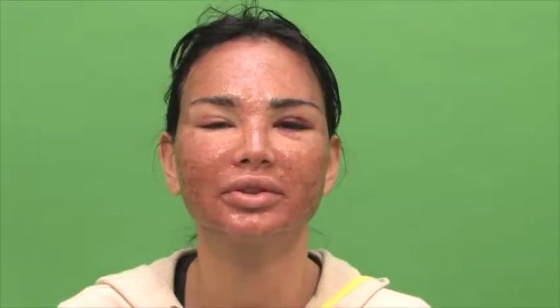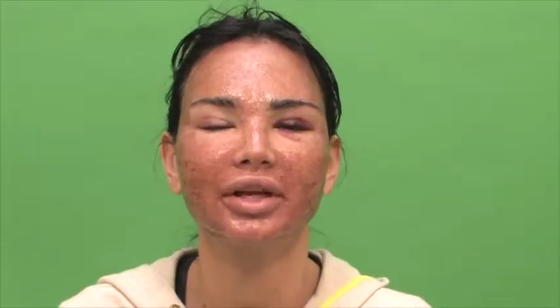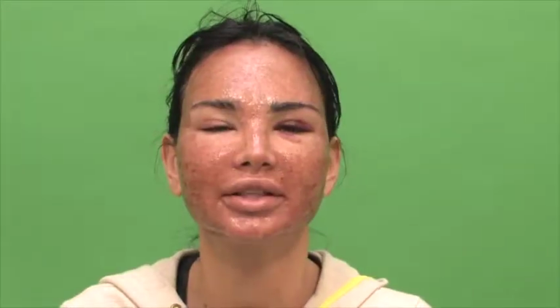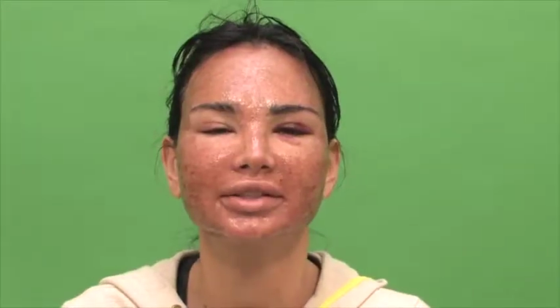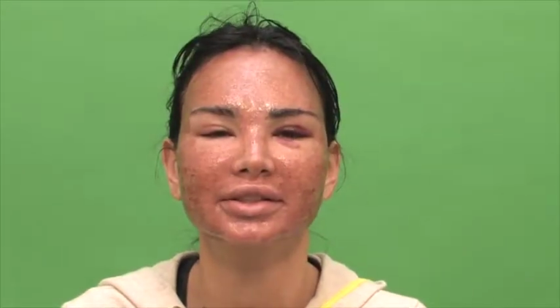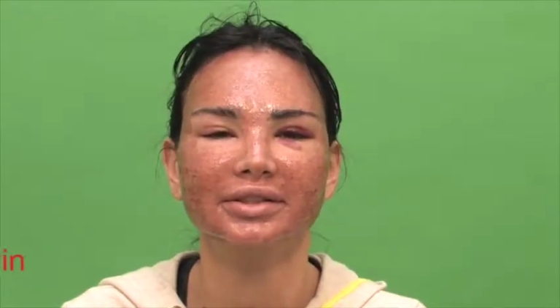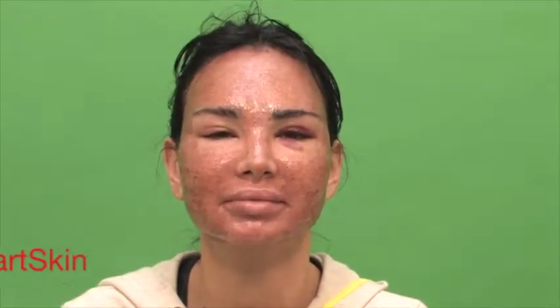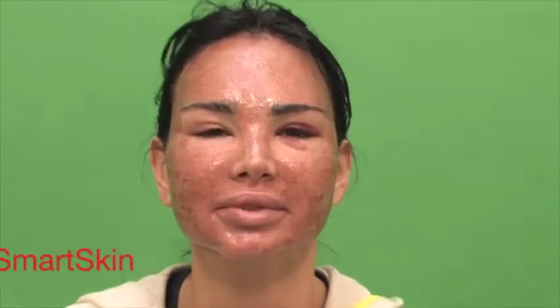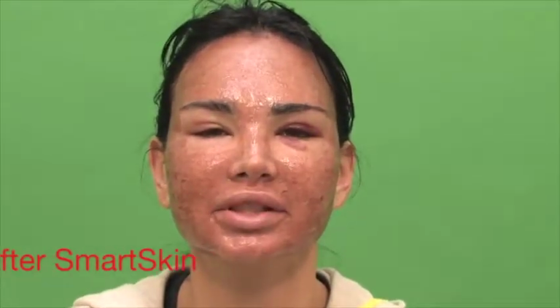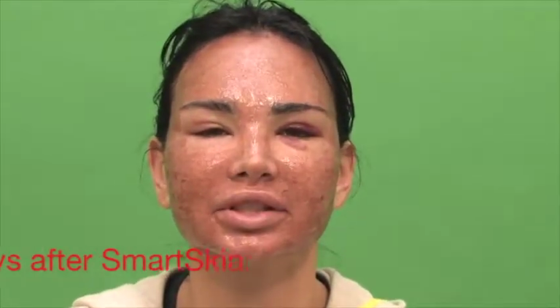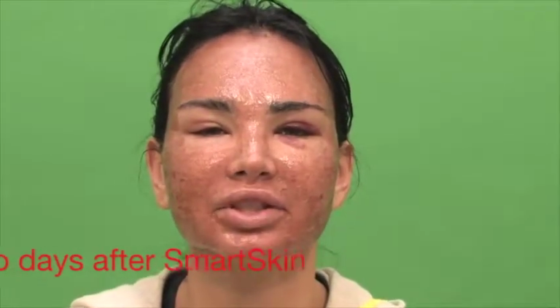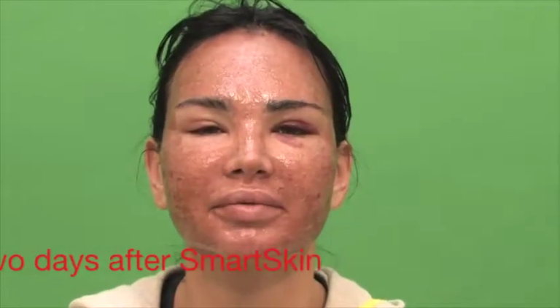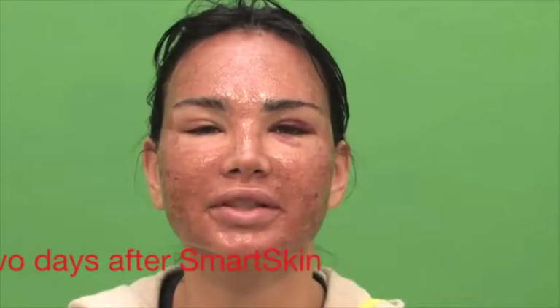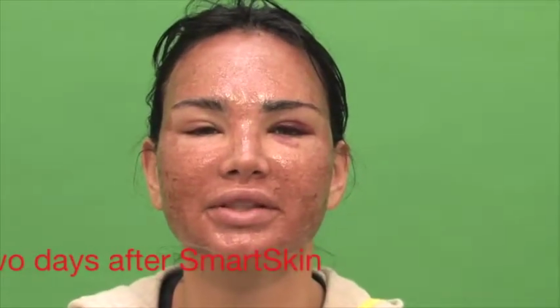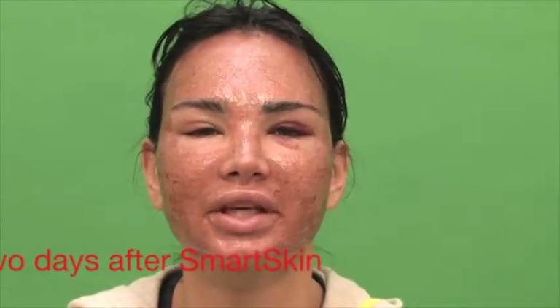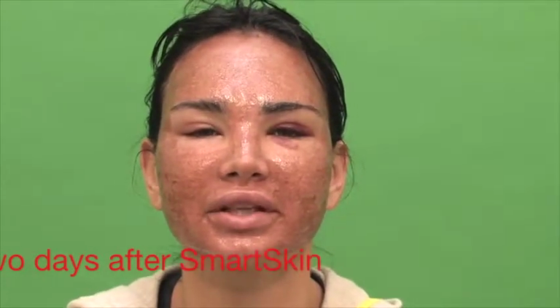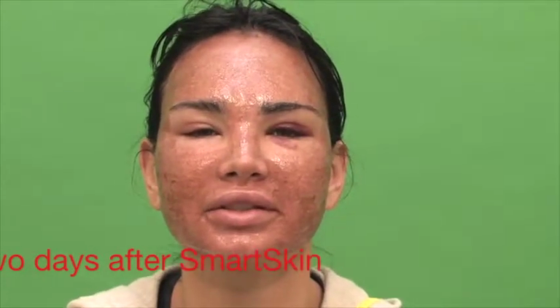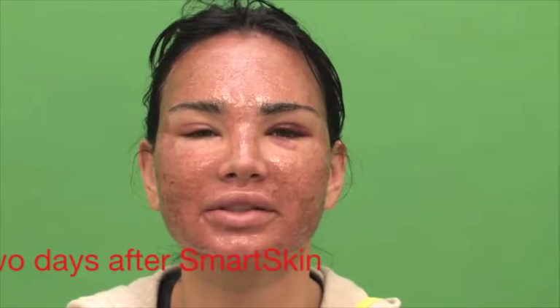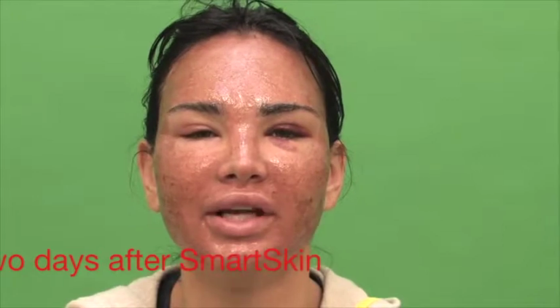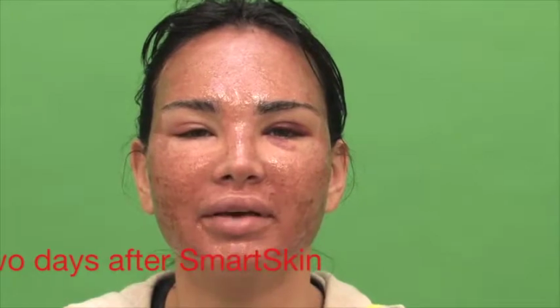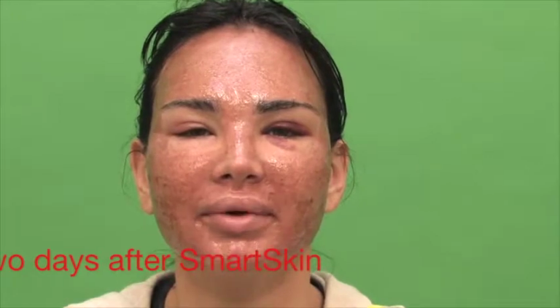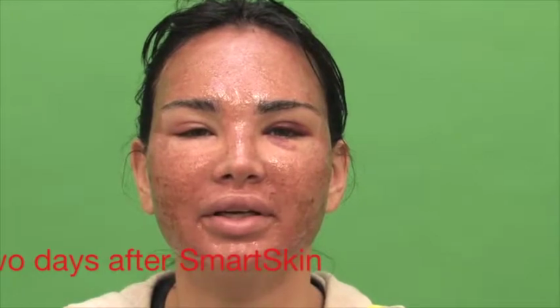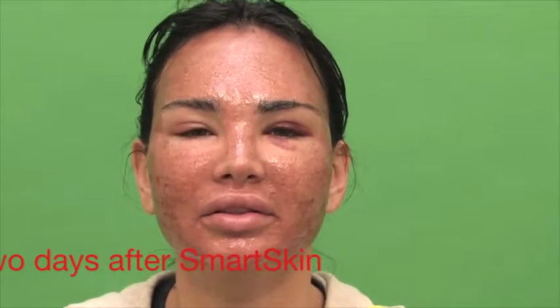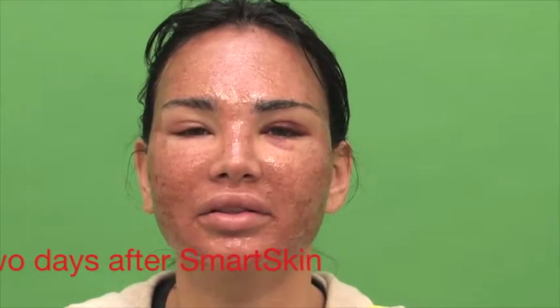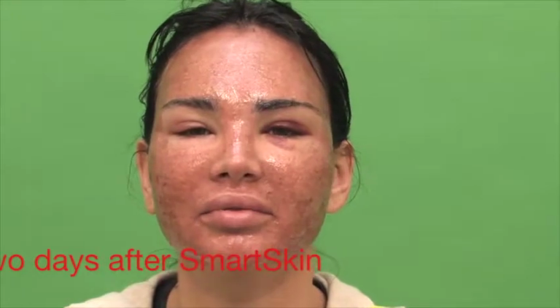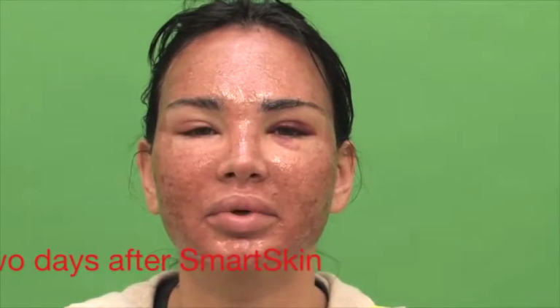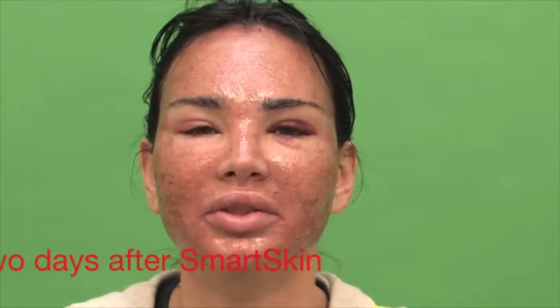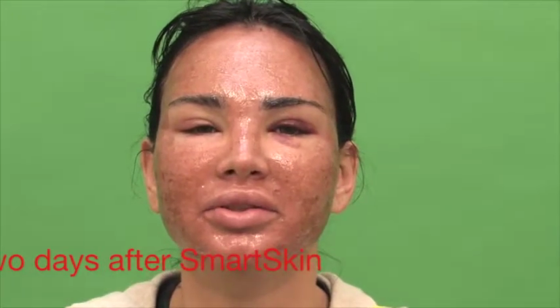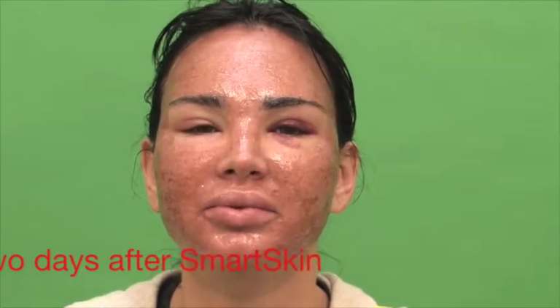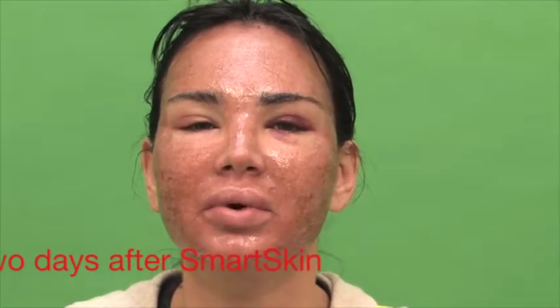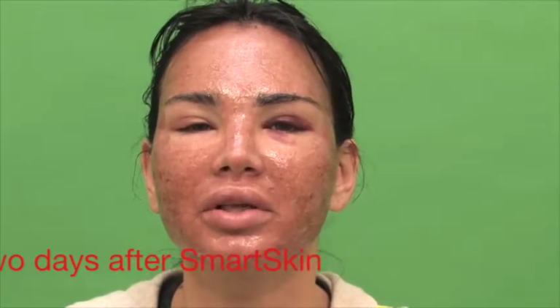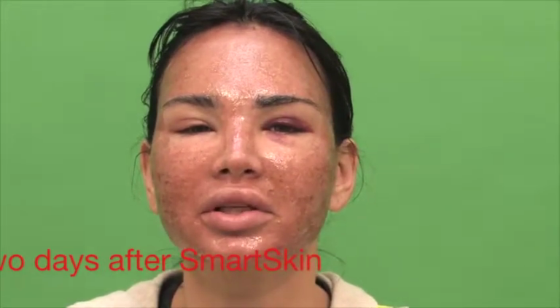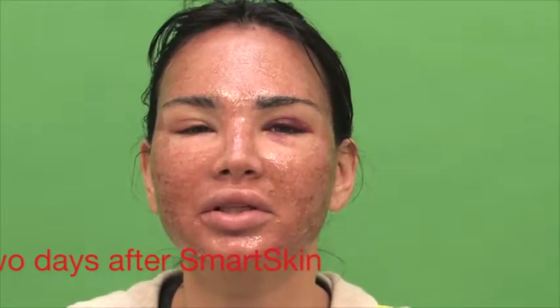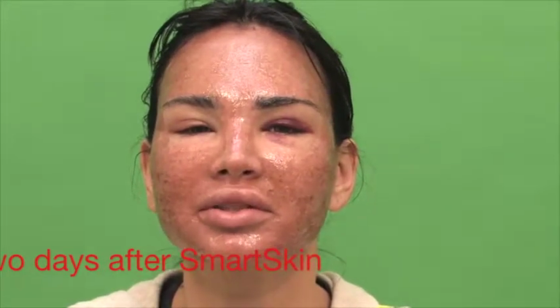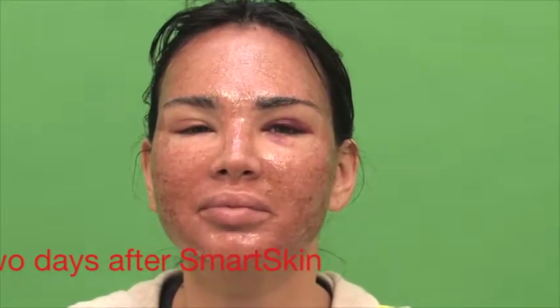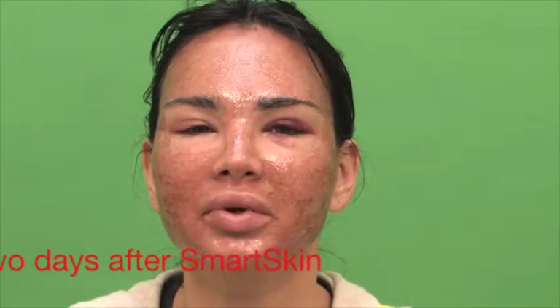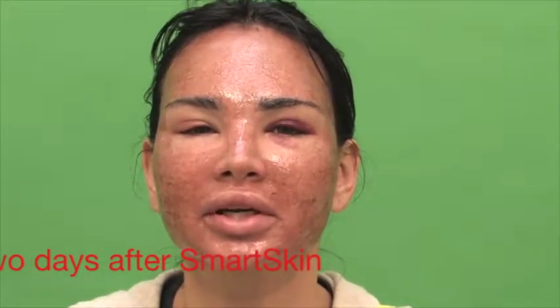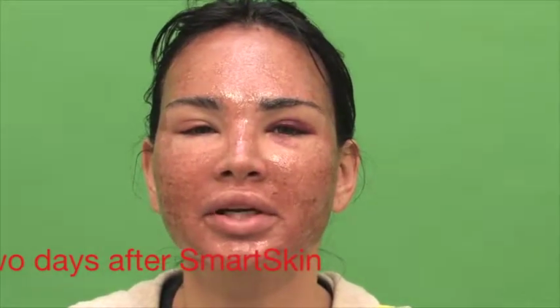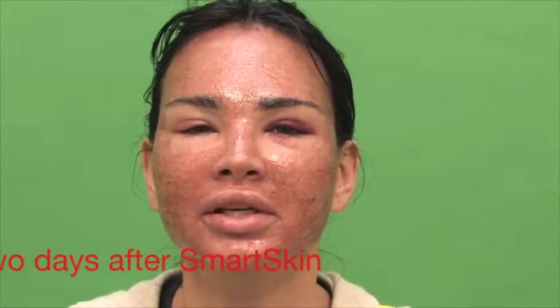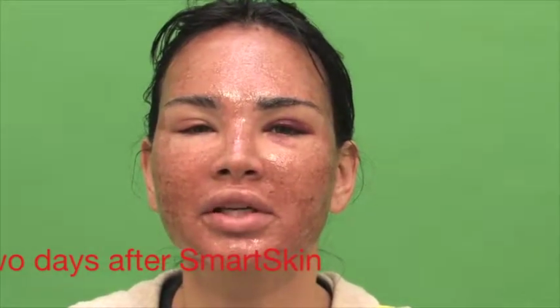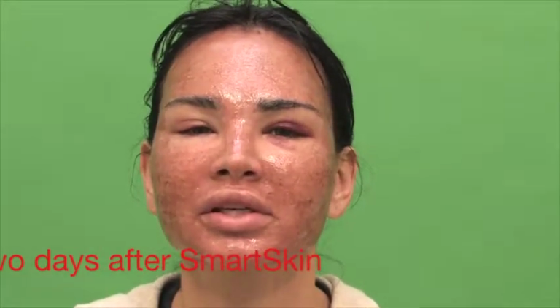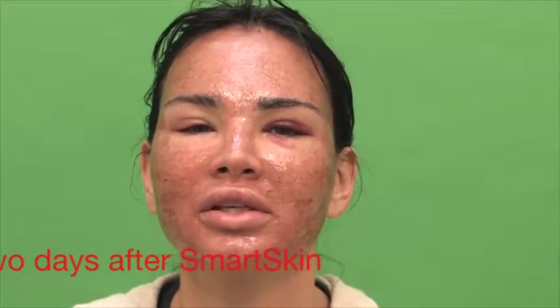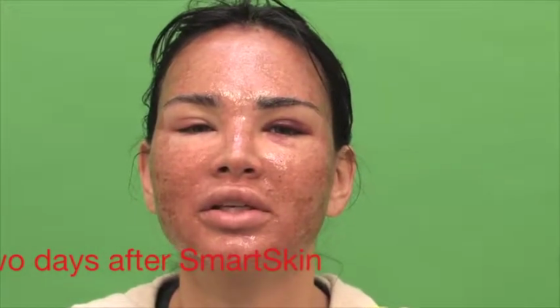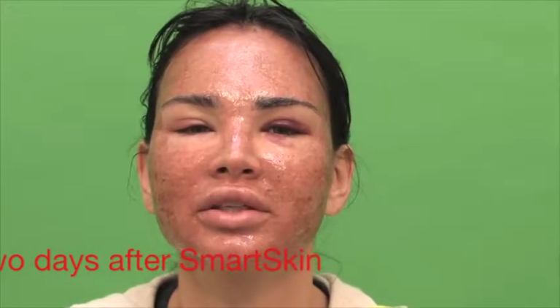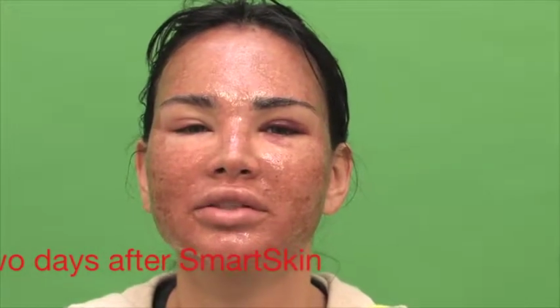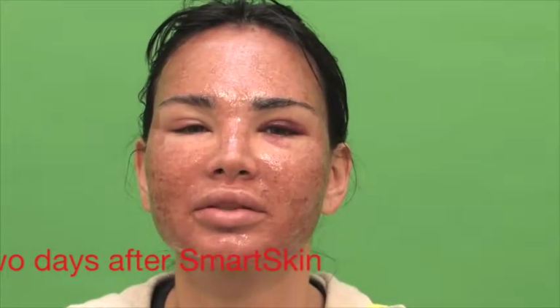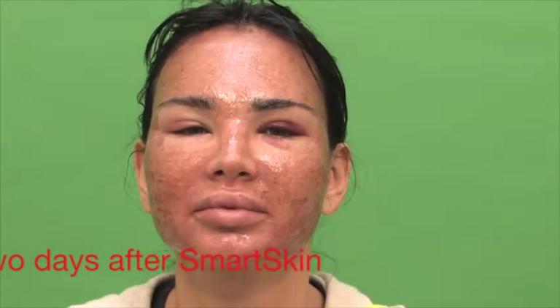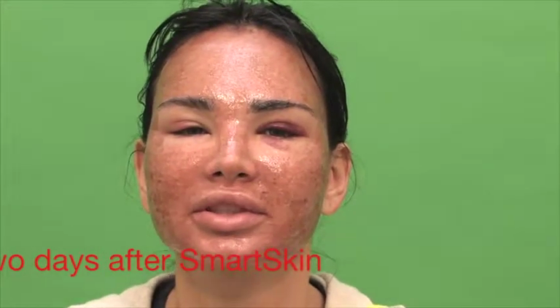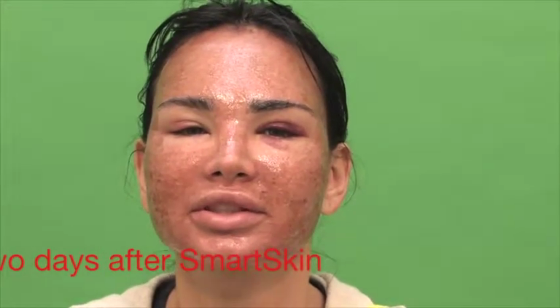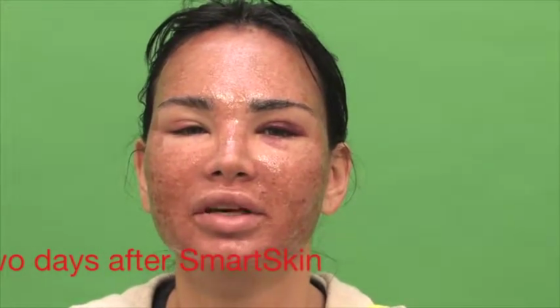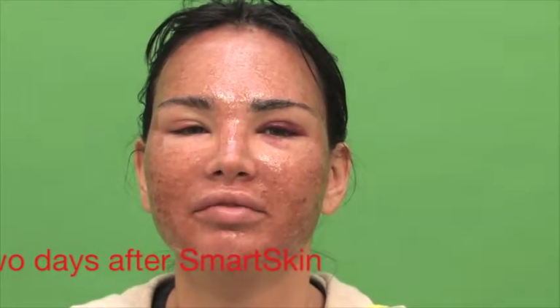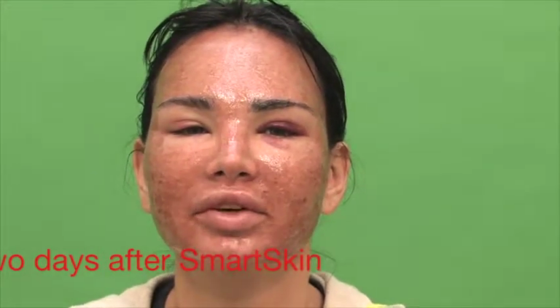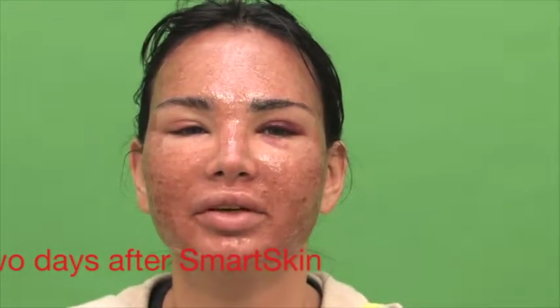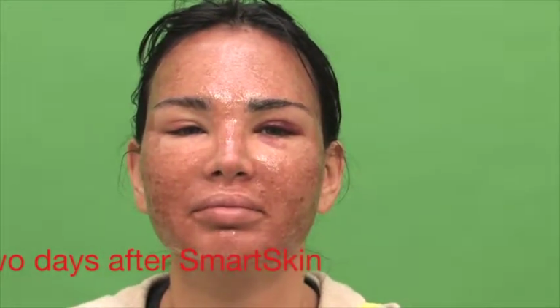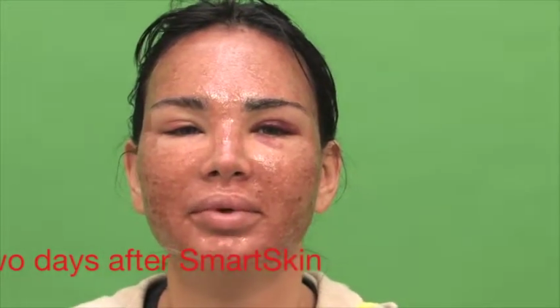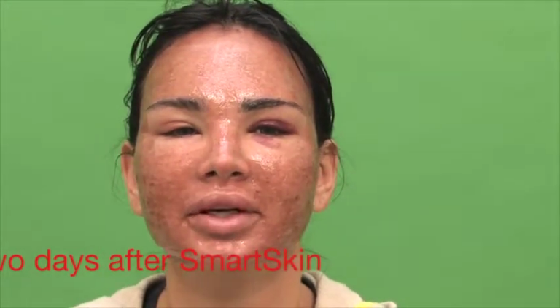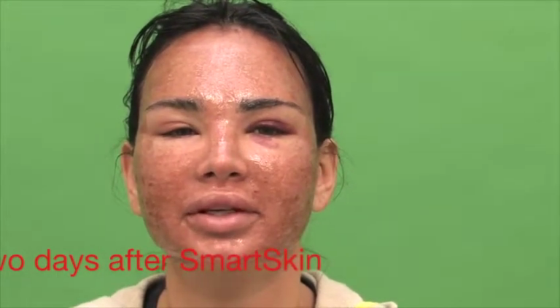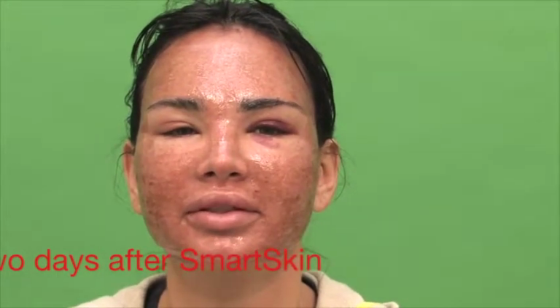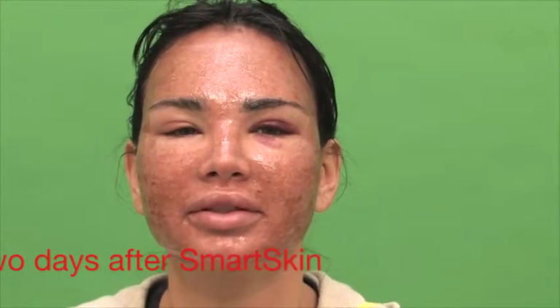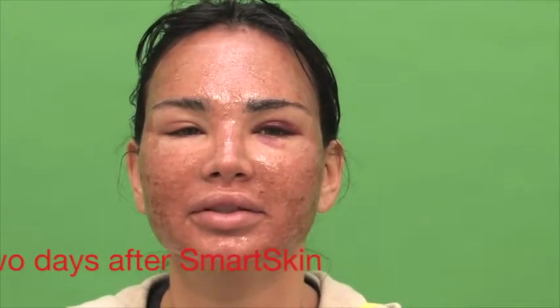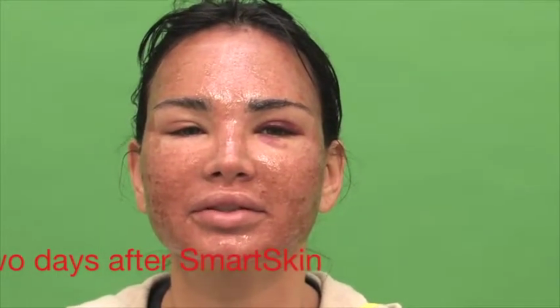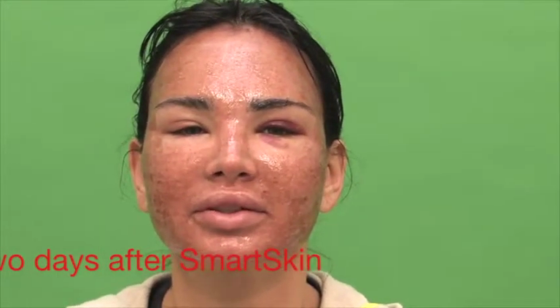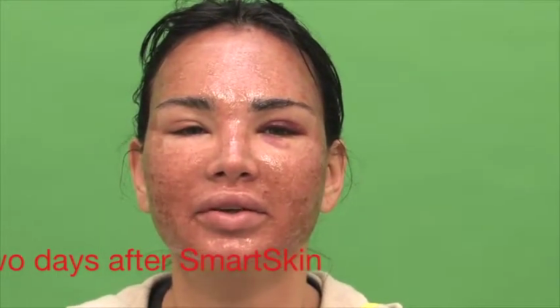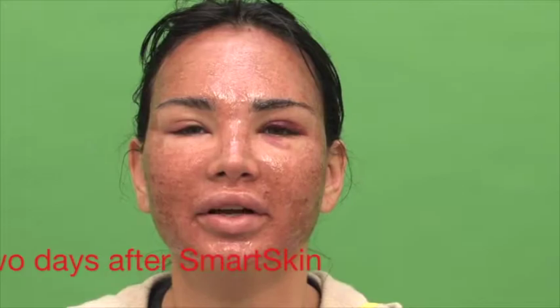Two days since the procedure — my skin is scabbing, a little more swollen this morning, some discomfort, but it's okay.